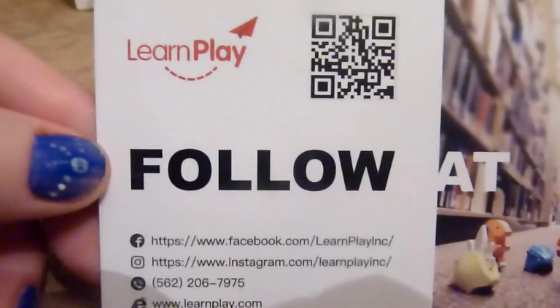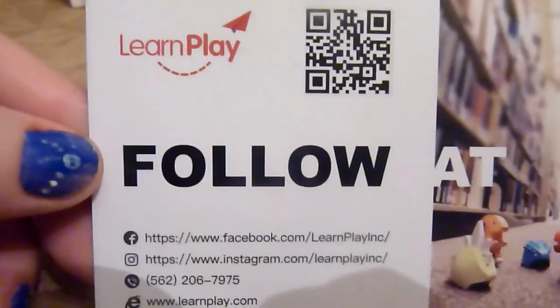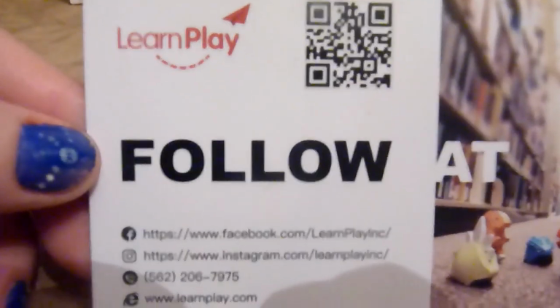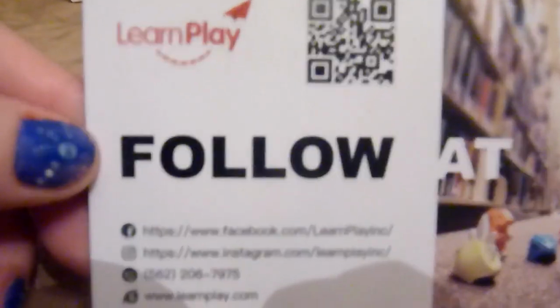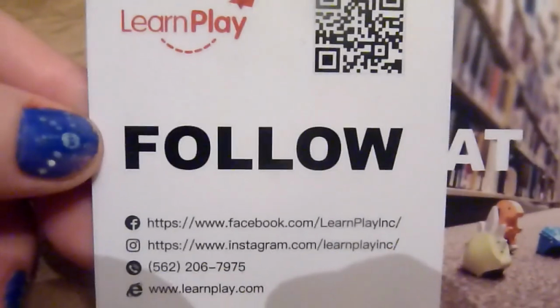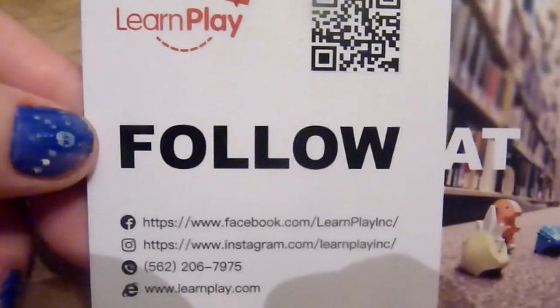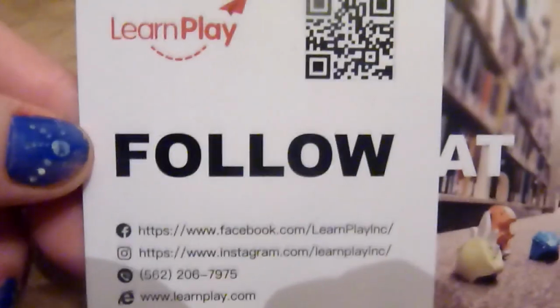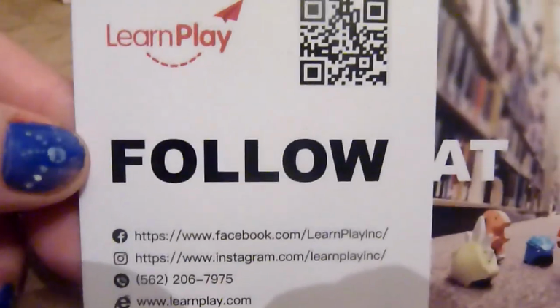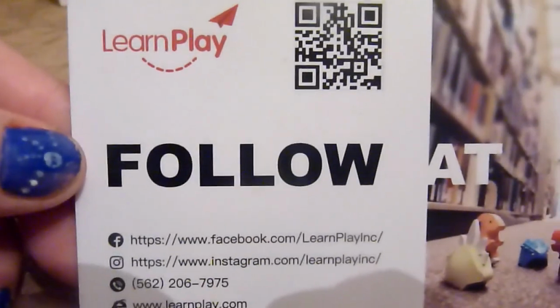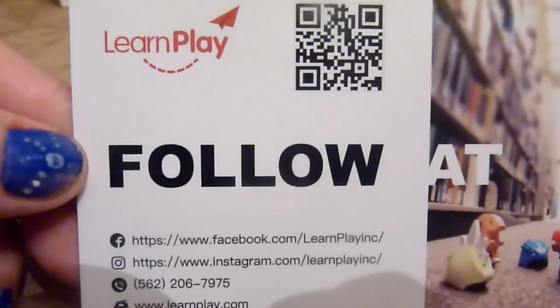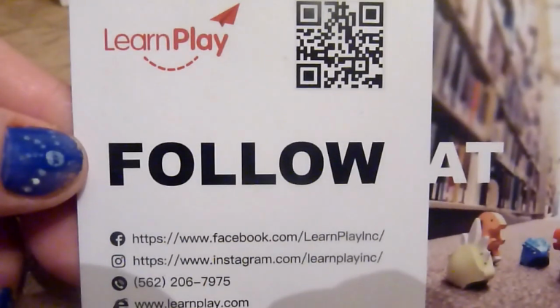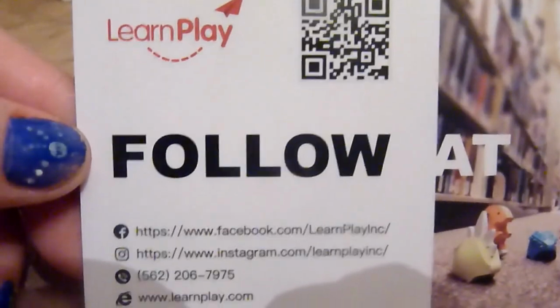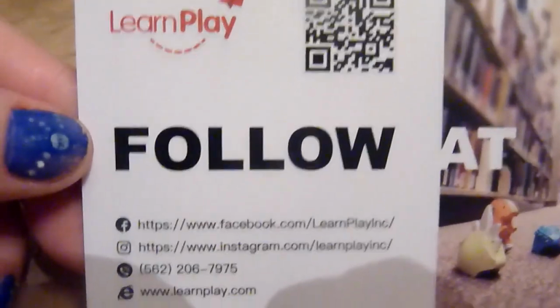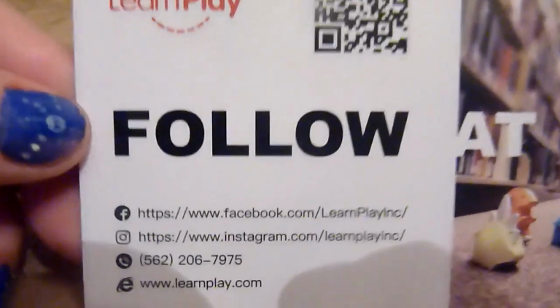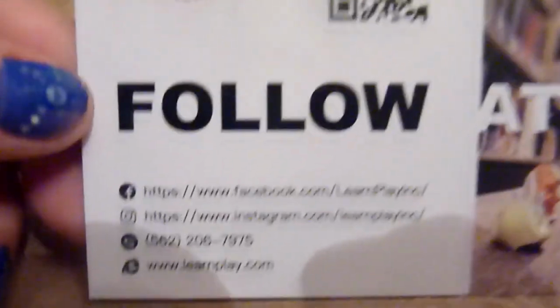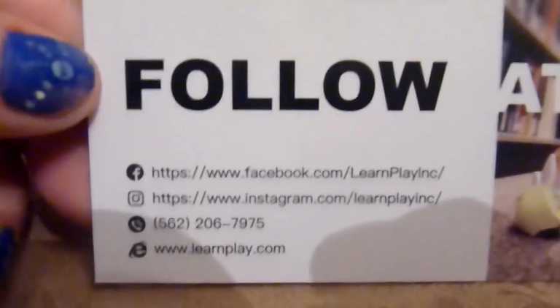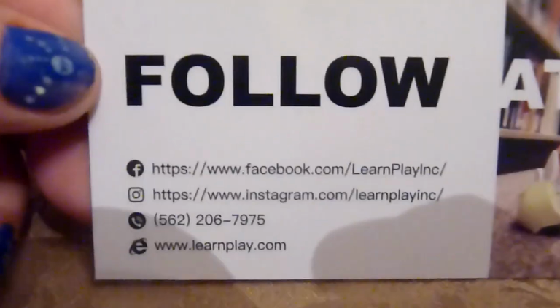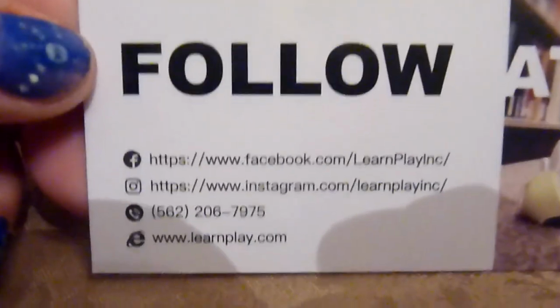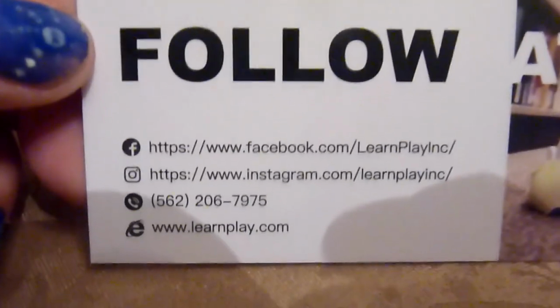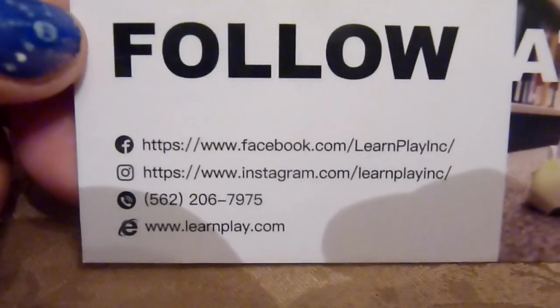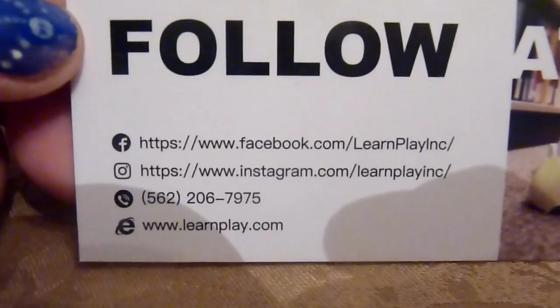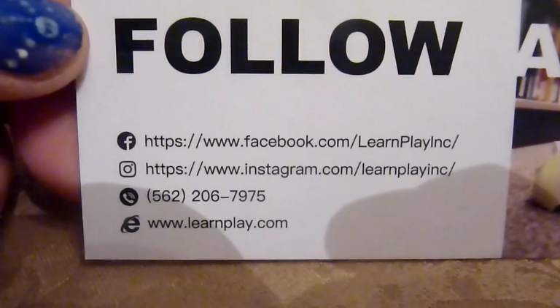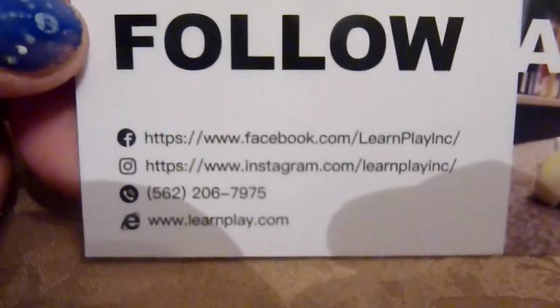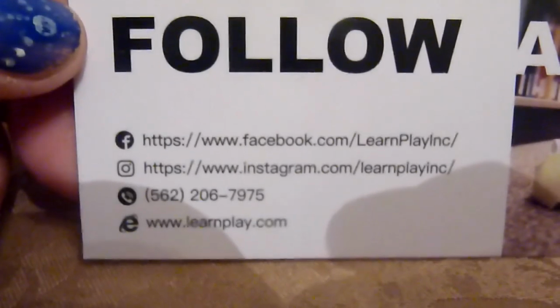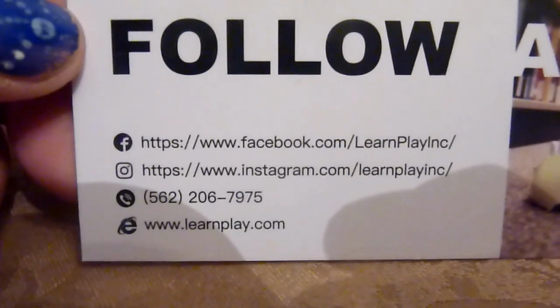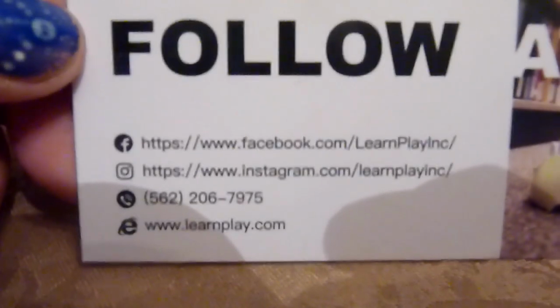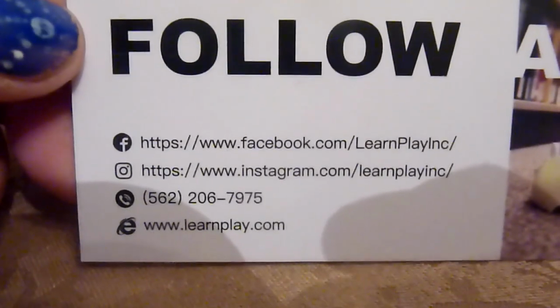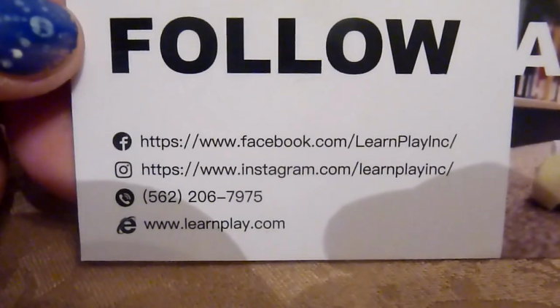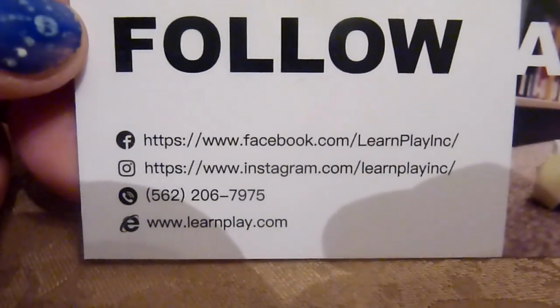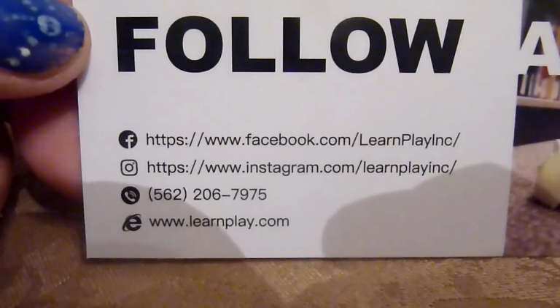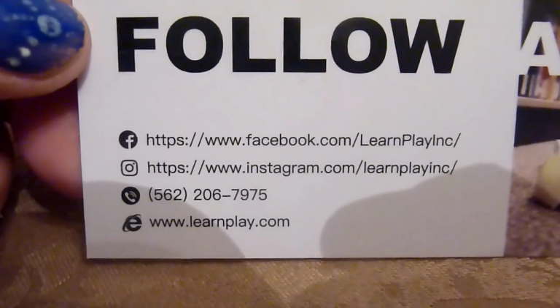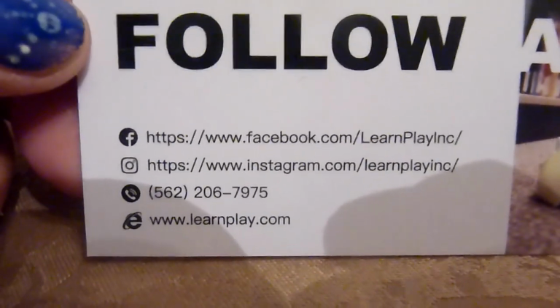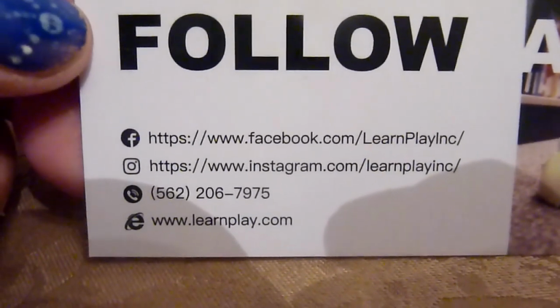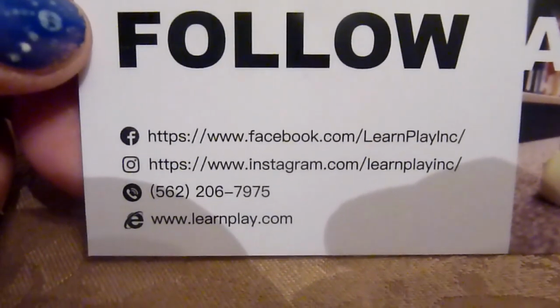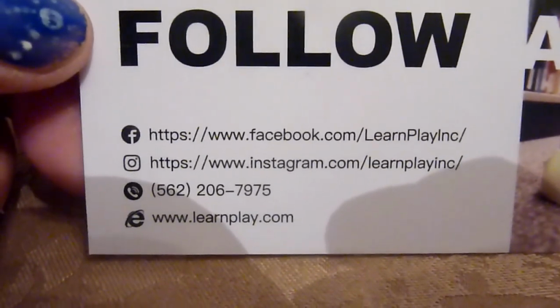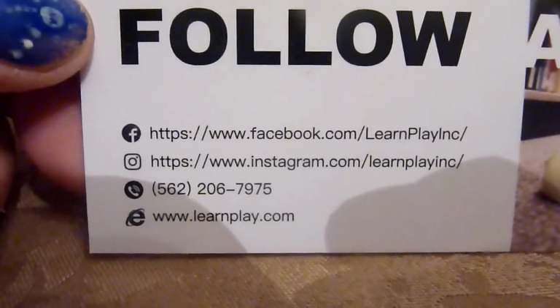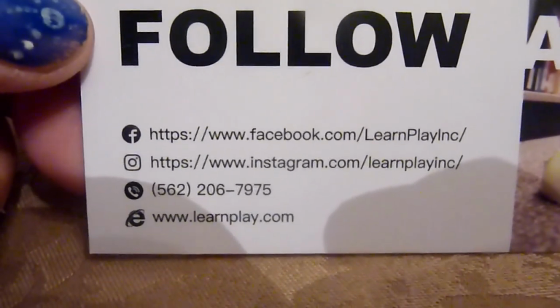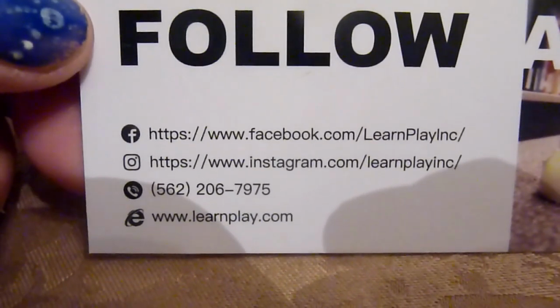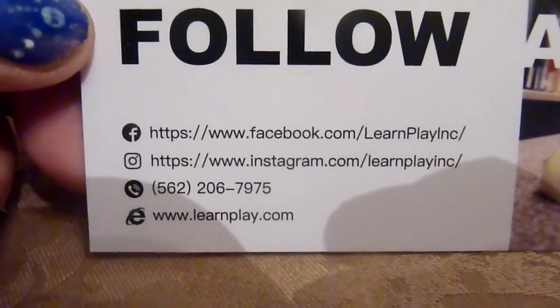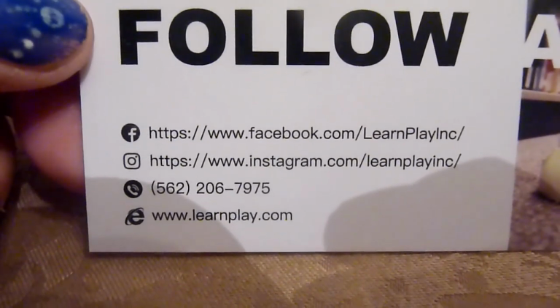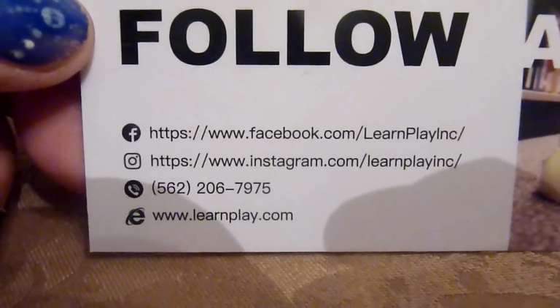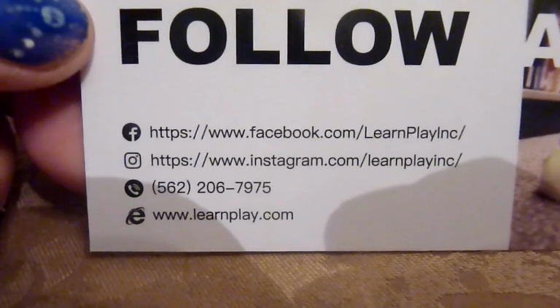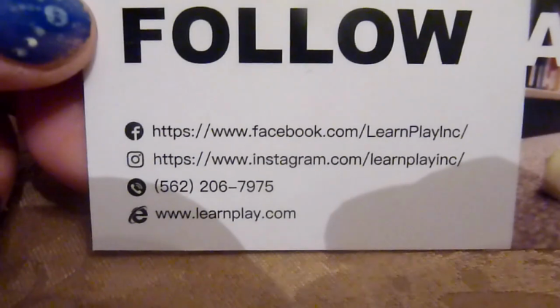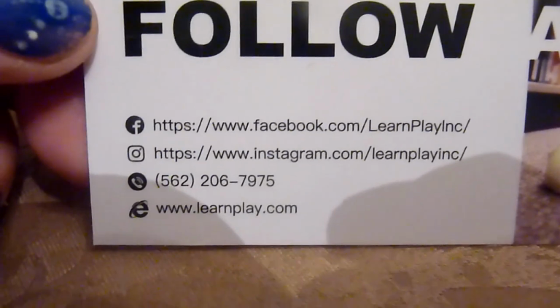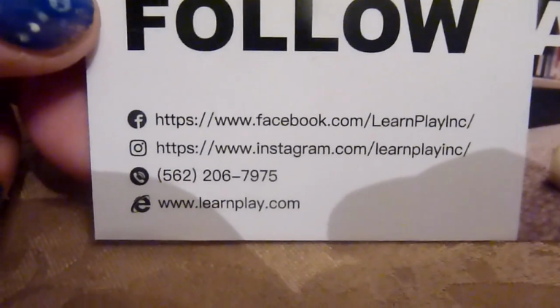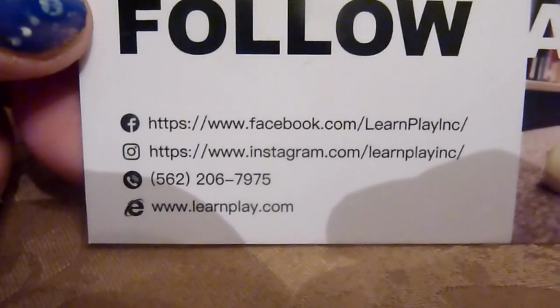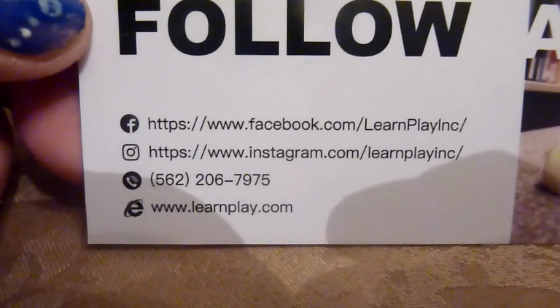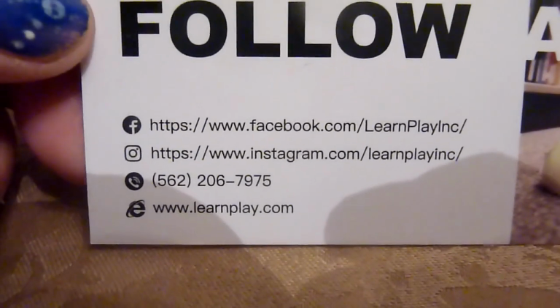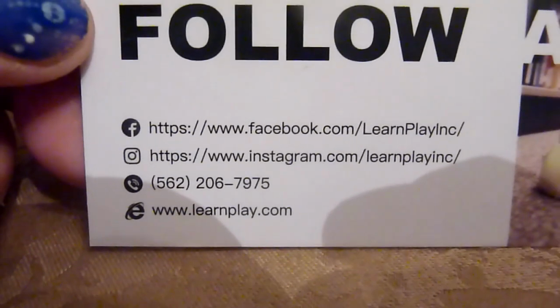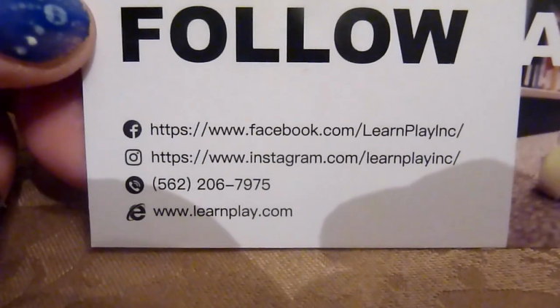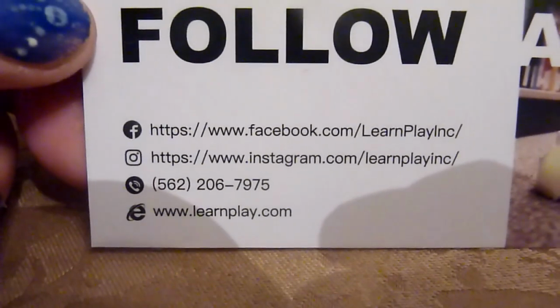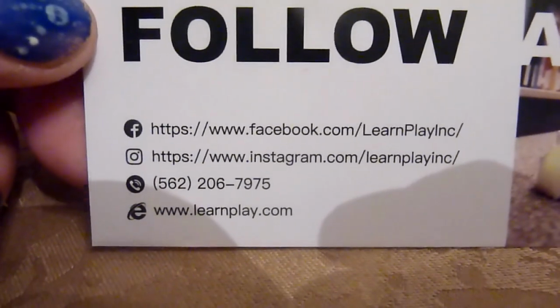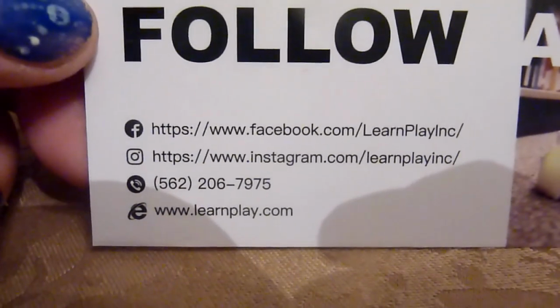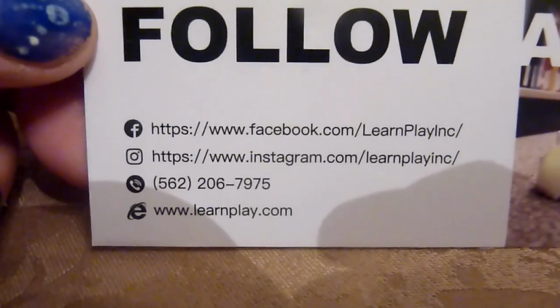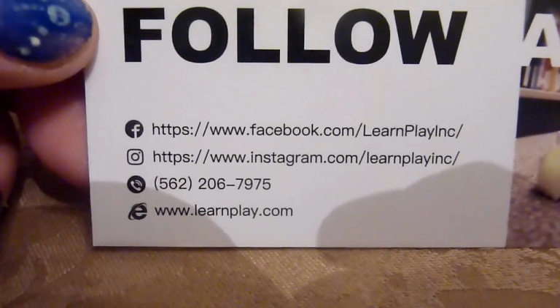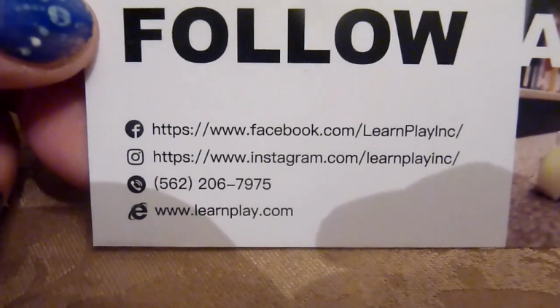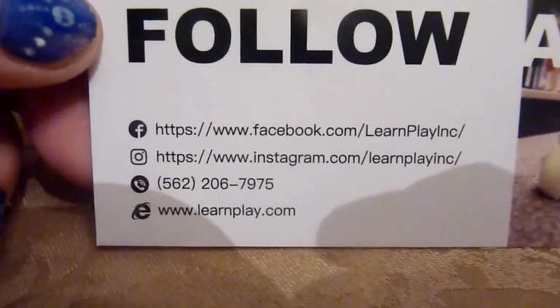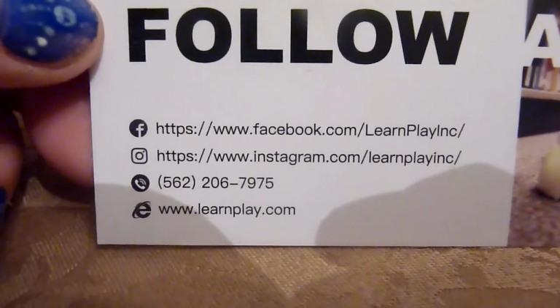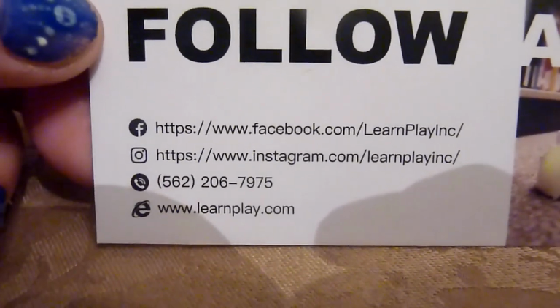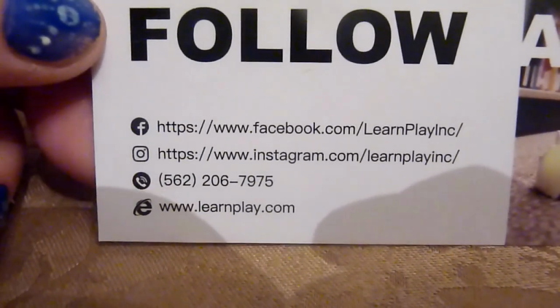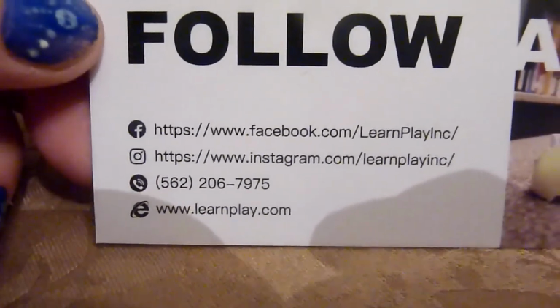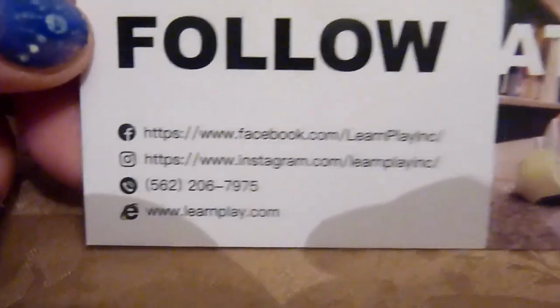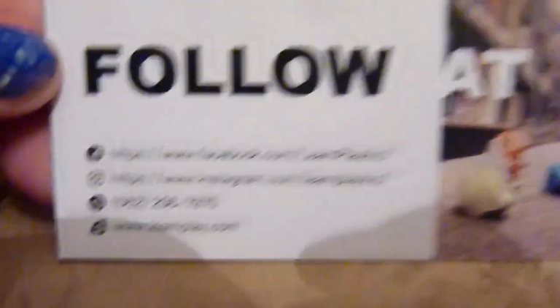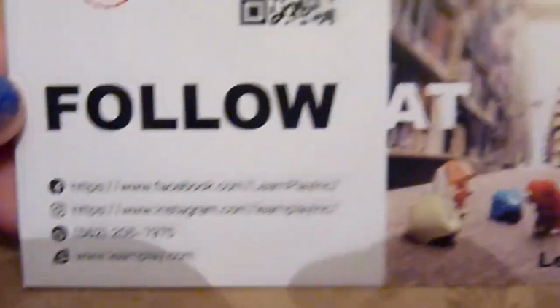To find out more information, you can visit them on their Facebook, Instagram, or you can call or email them.